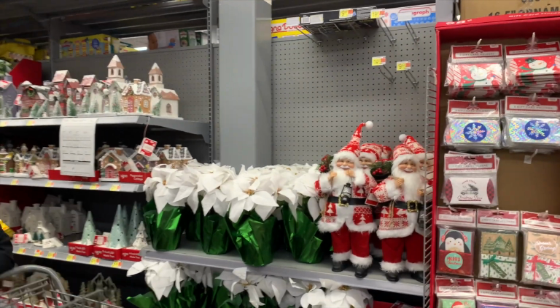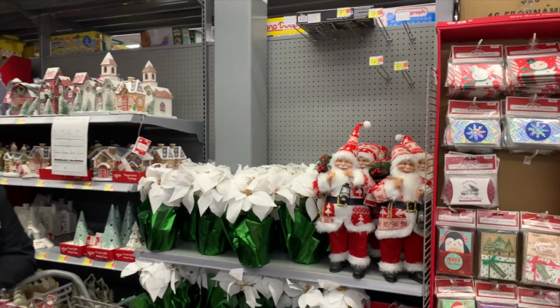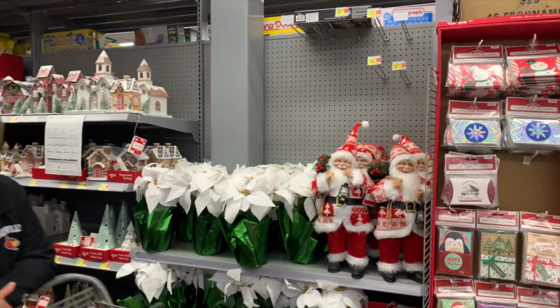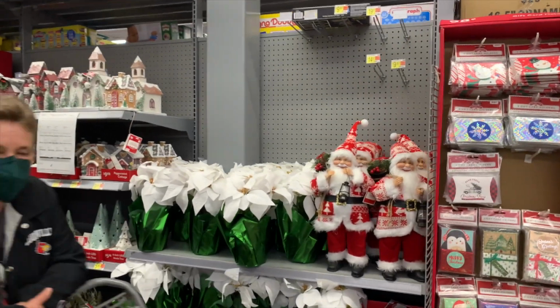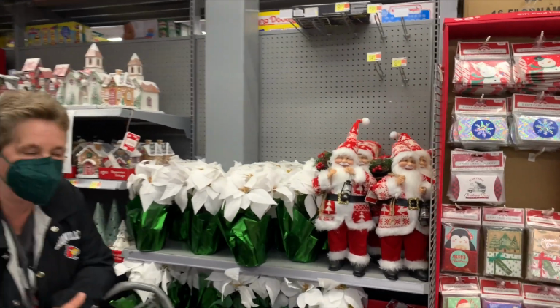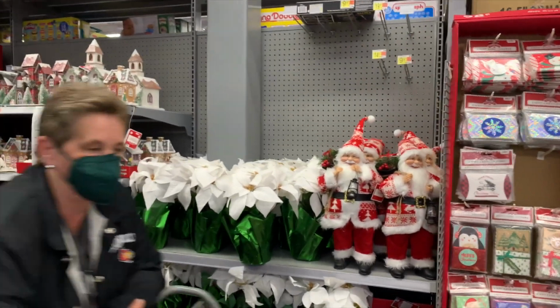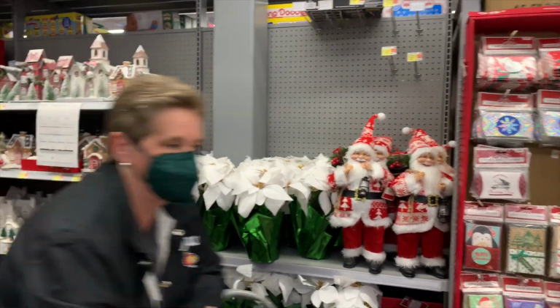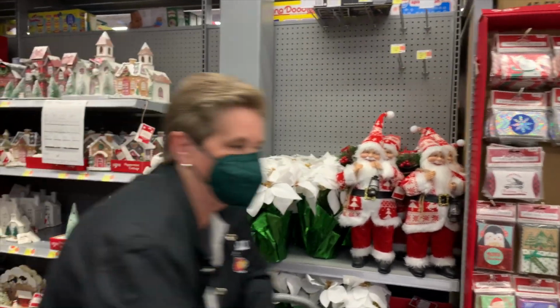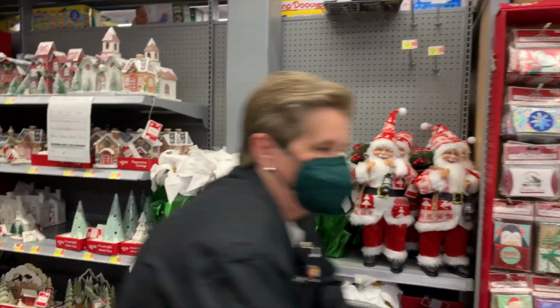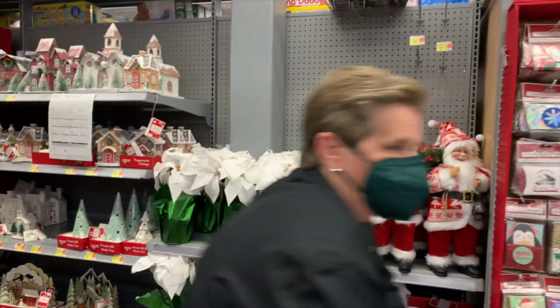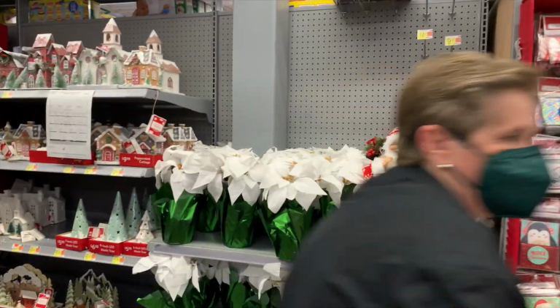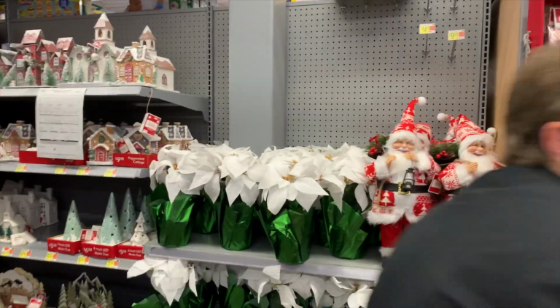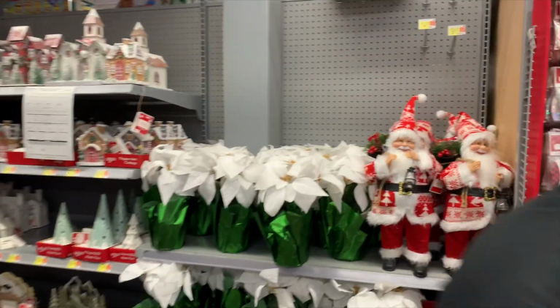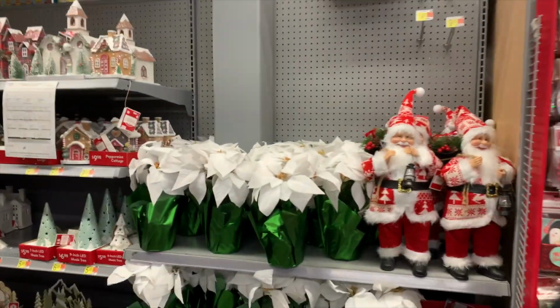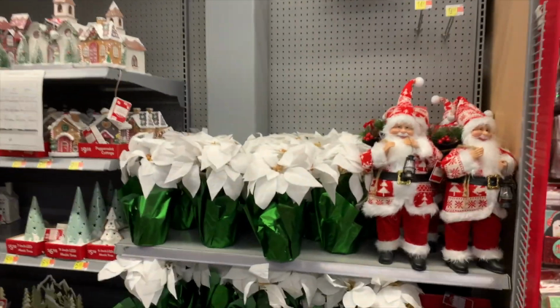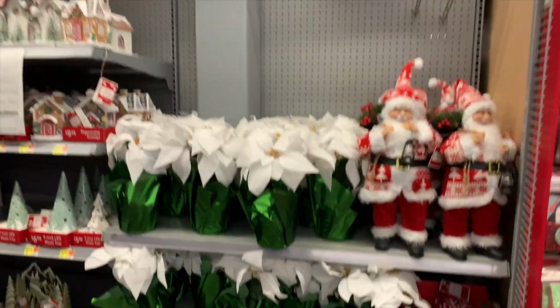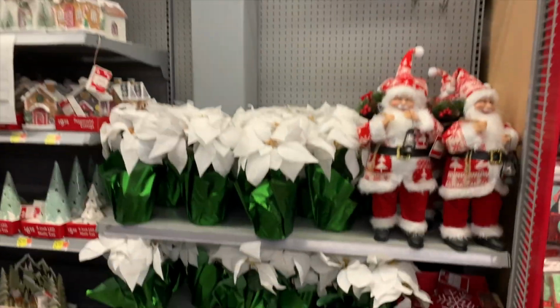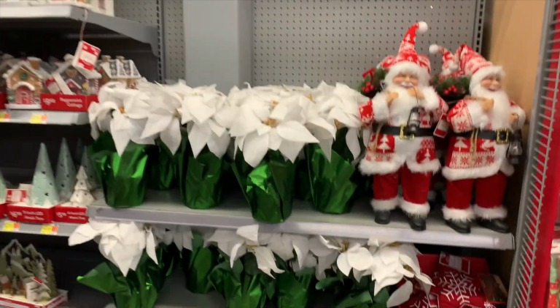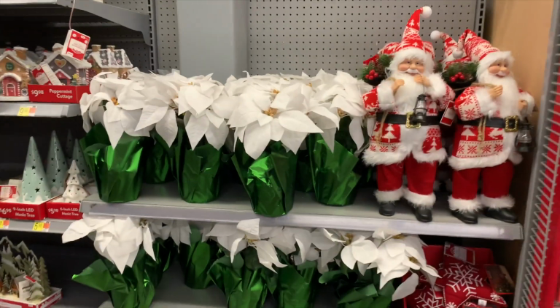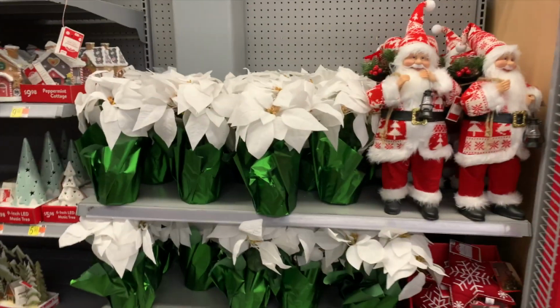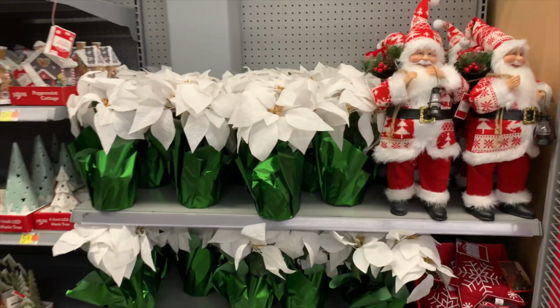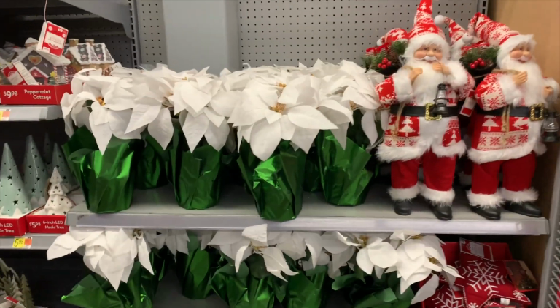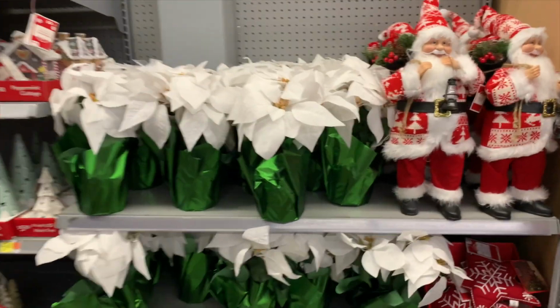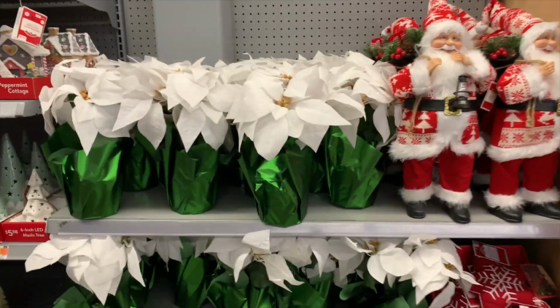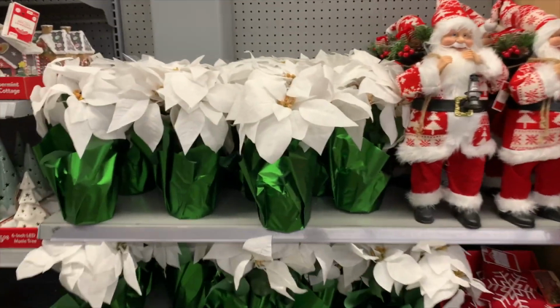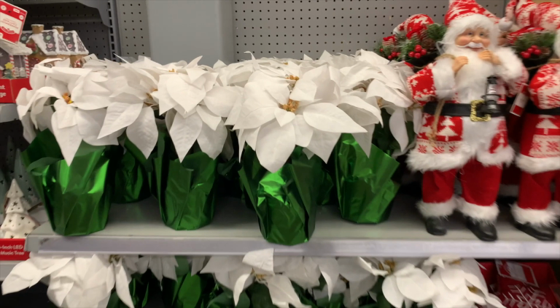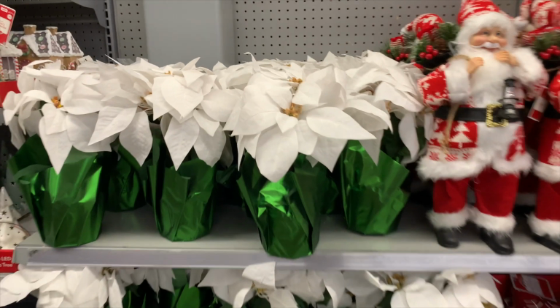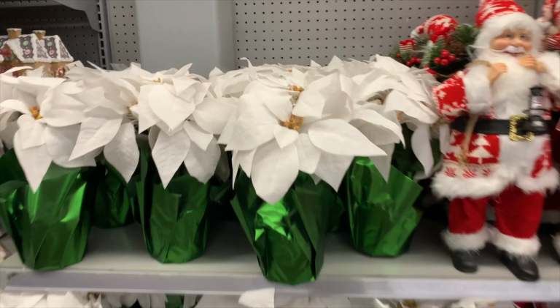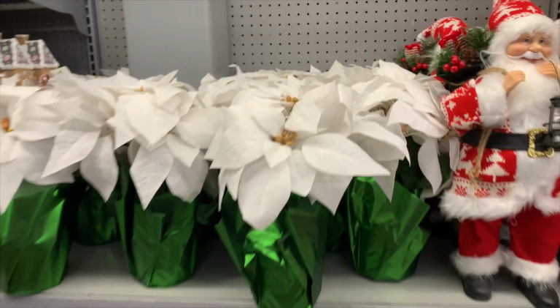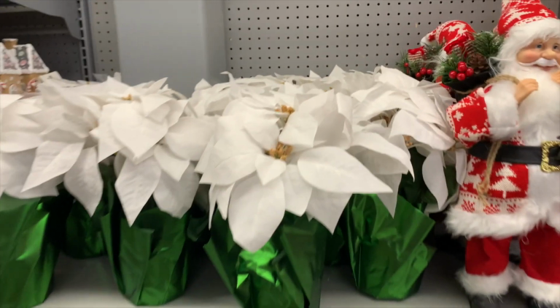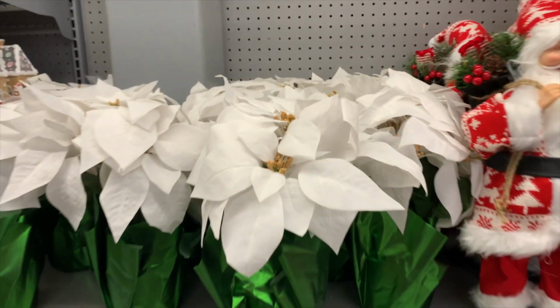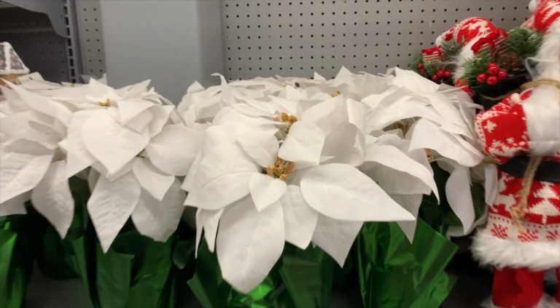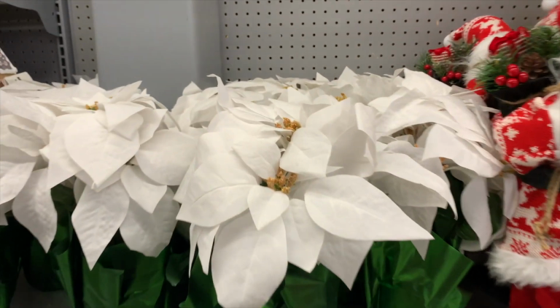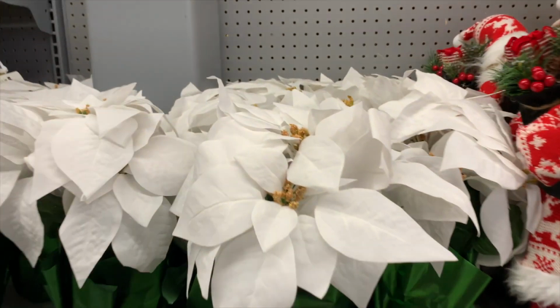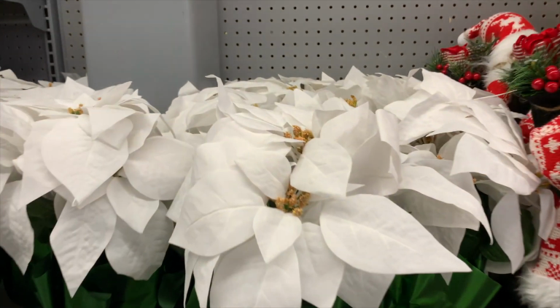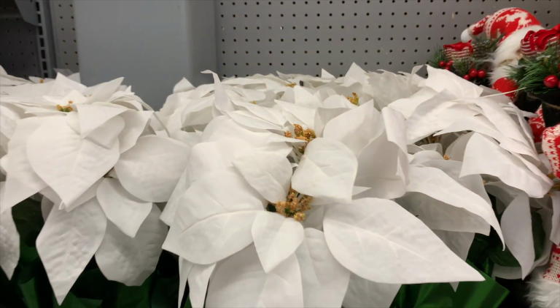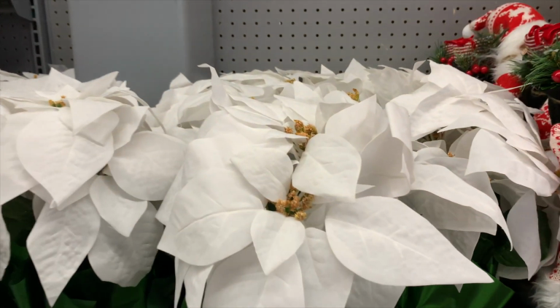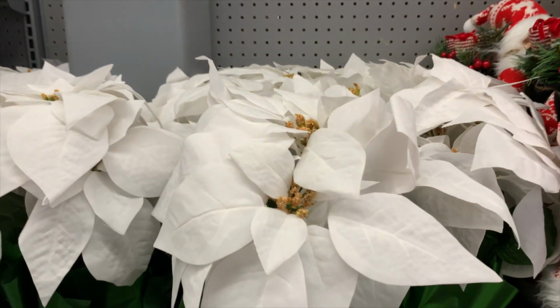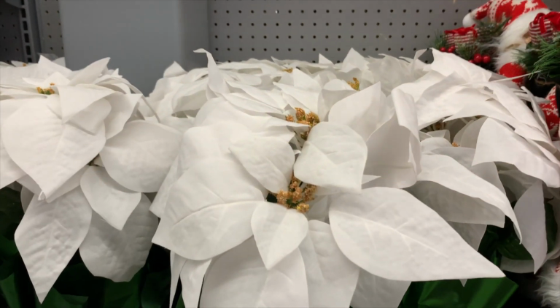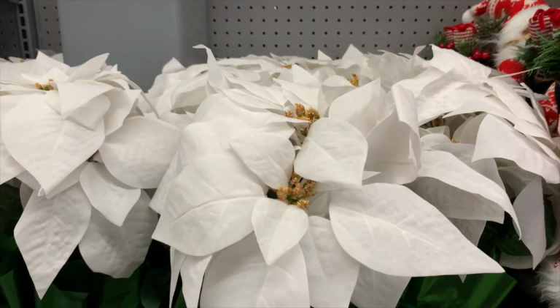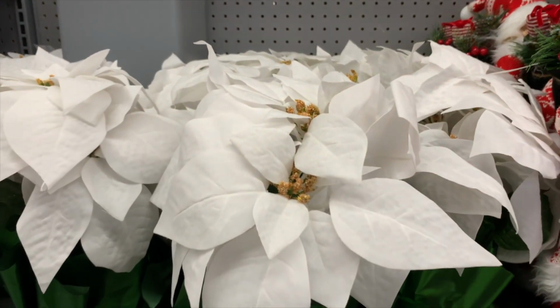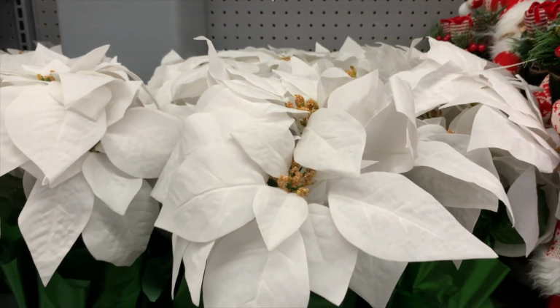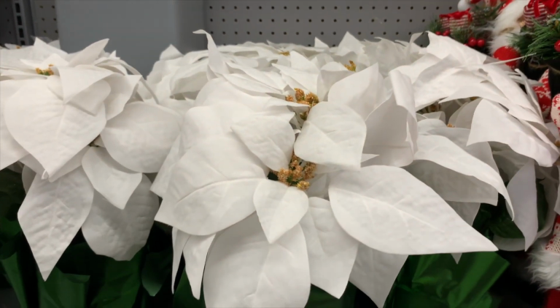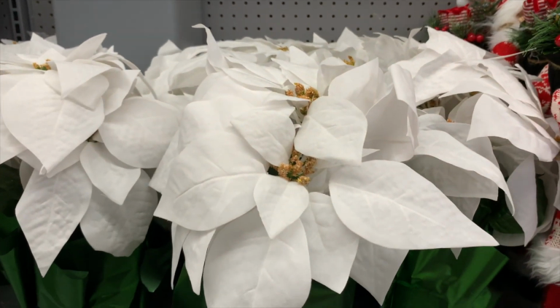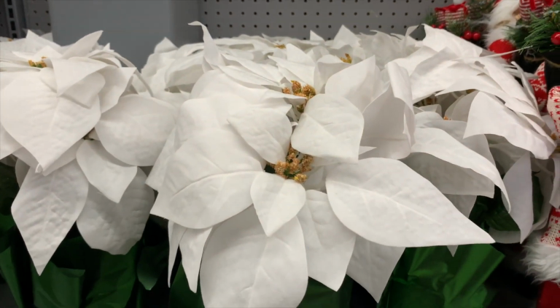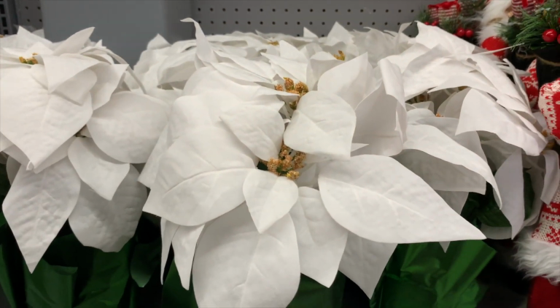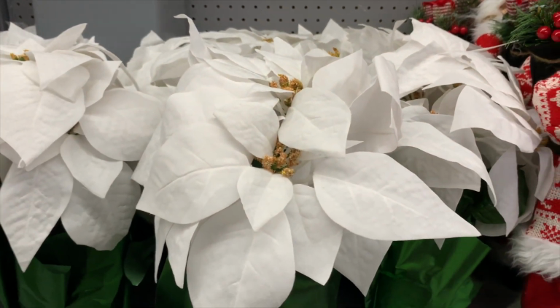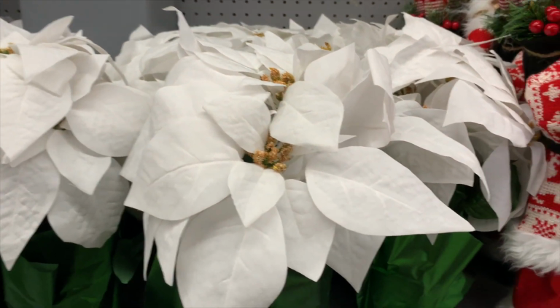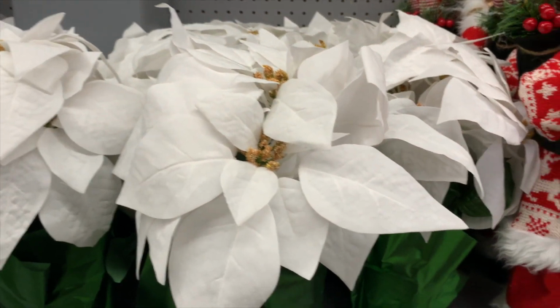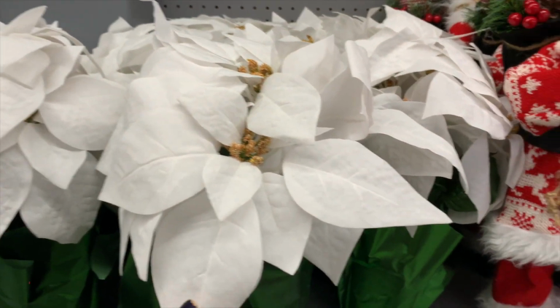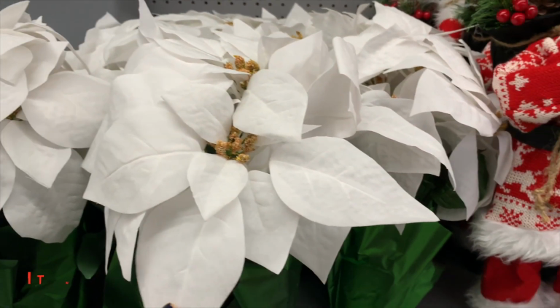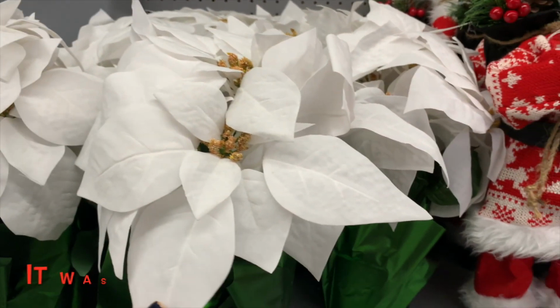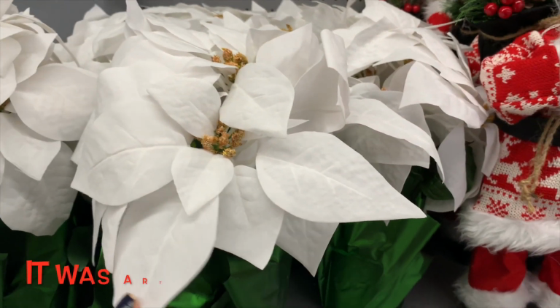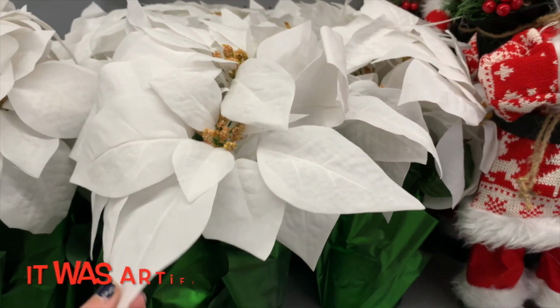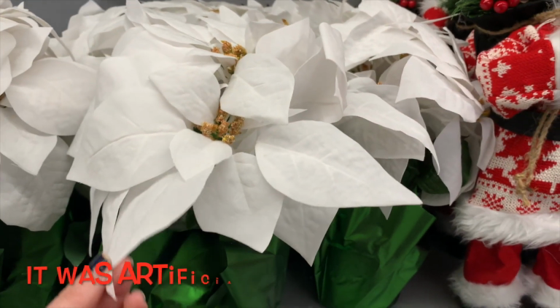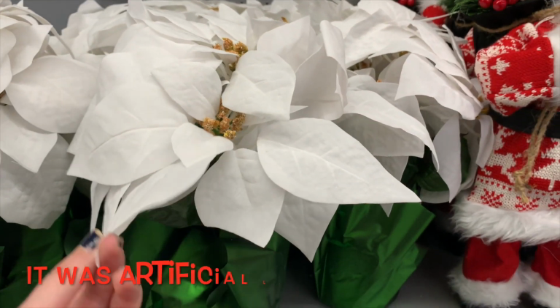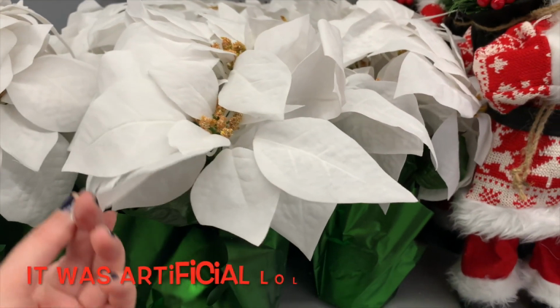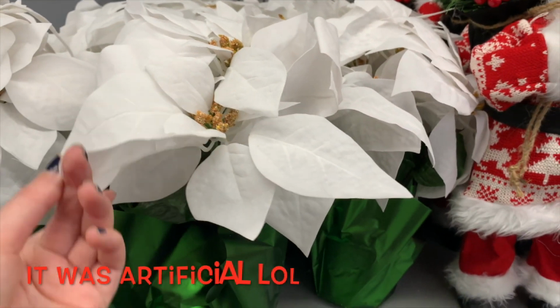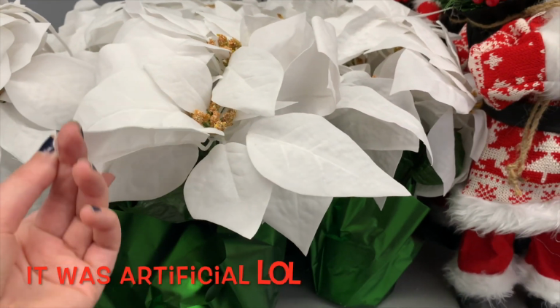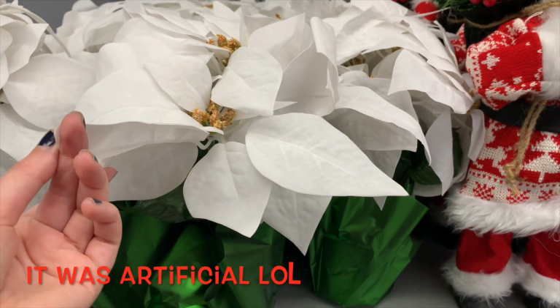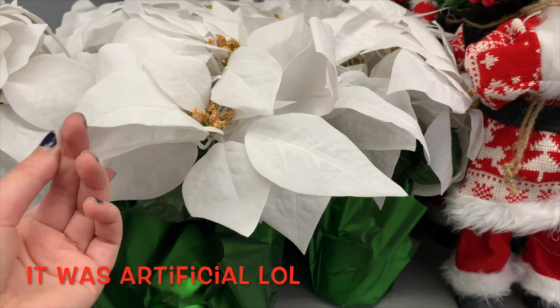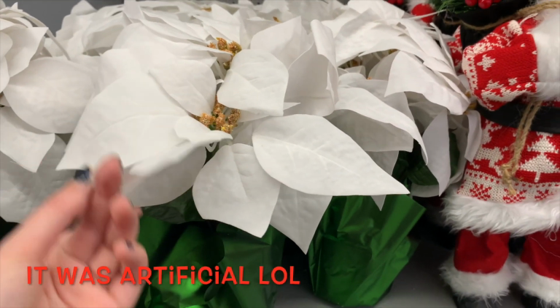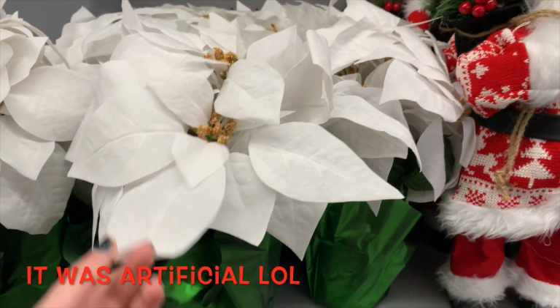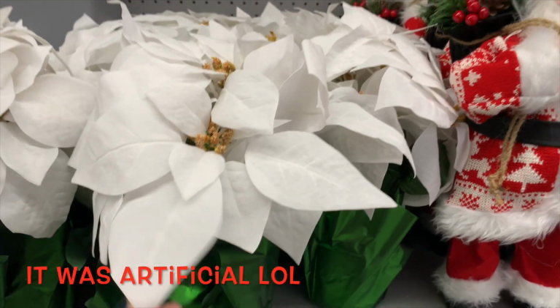Here I am in this clip testing out to see if this poinsettia is real — even though I'm allergic to them. Make that make sense!